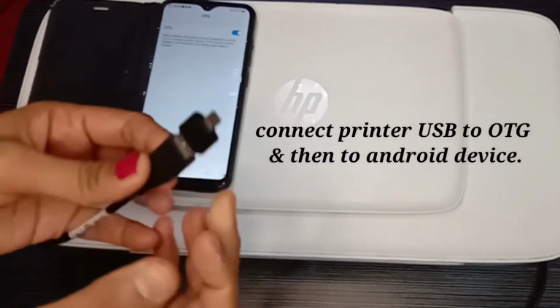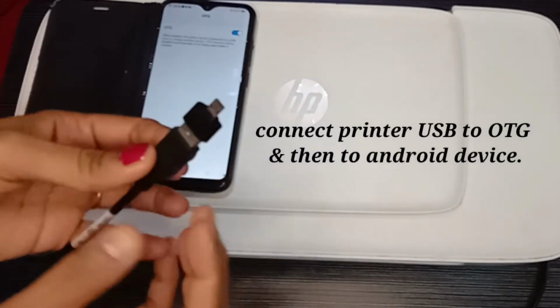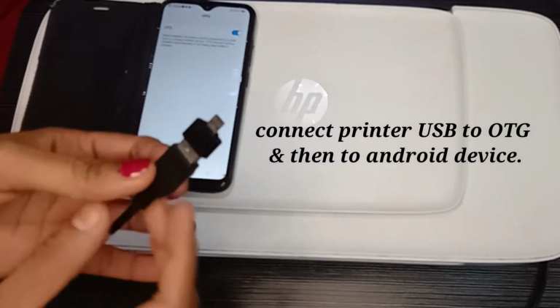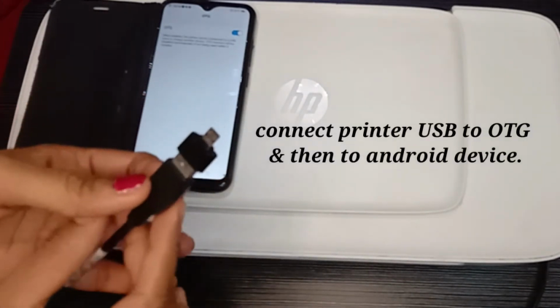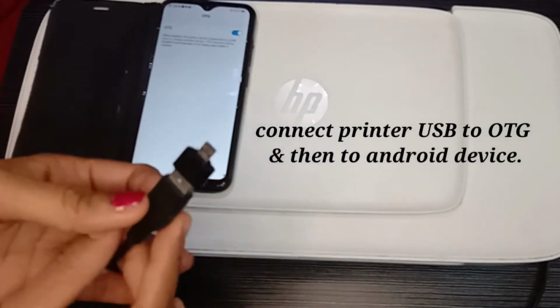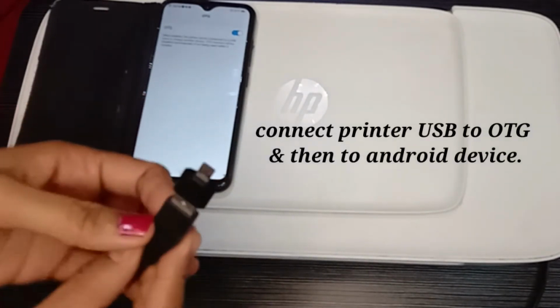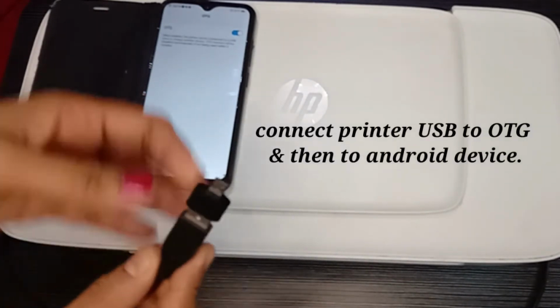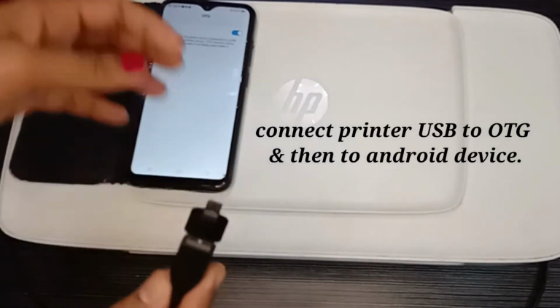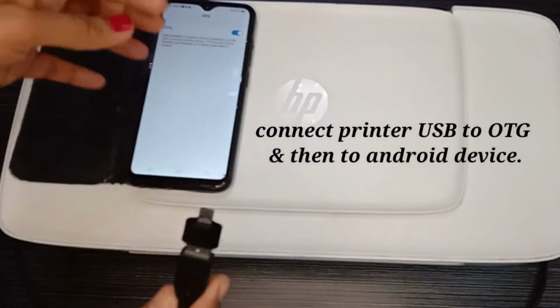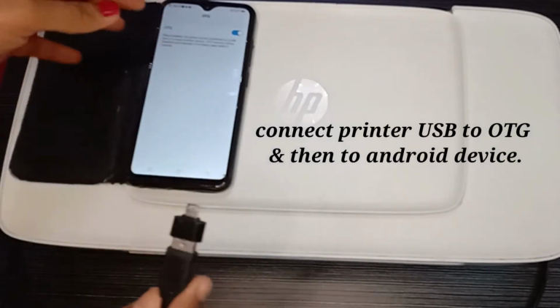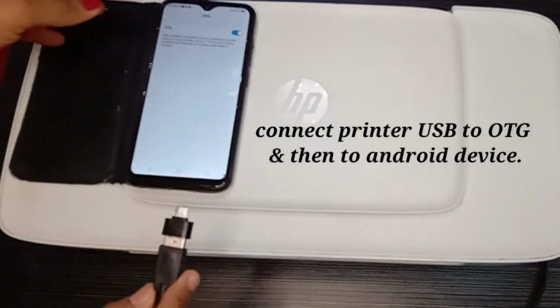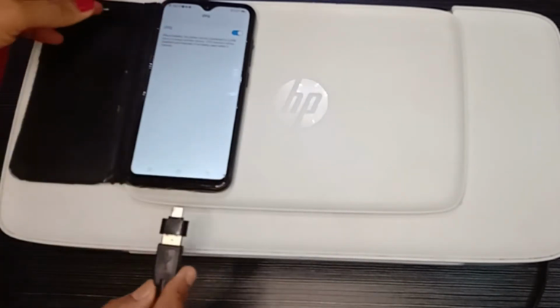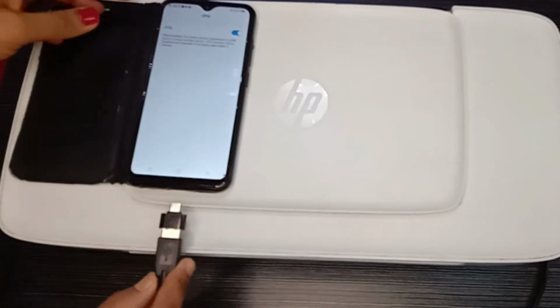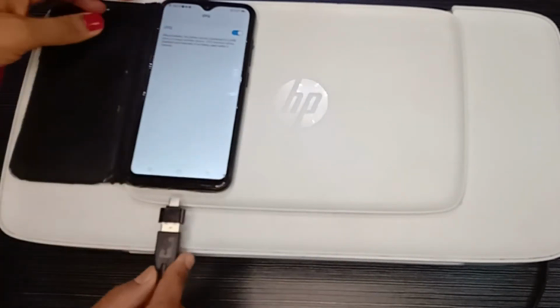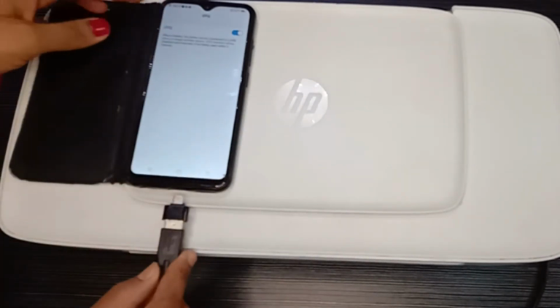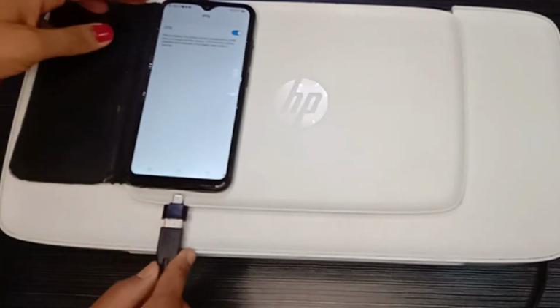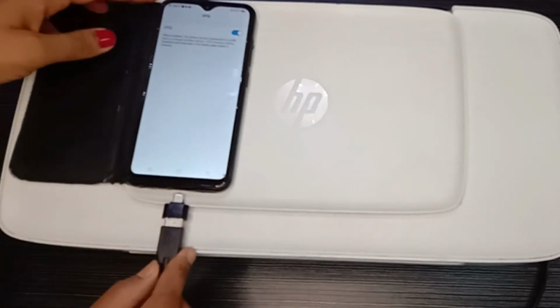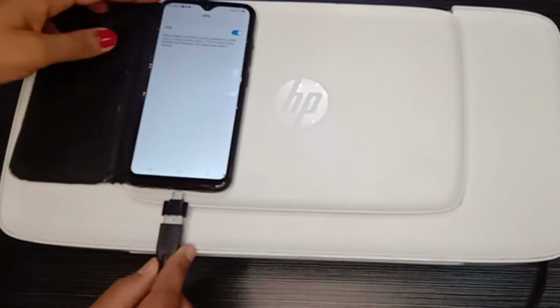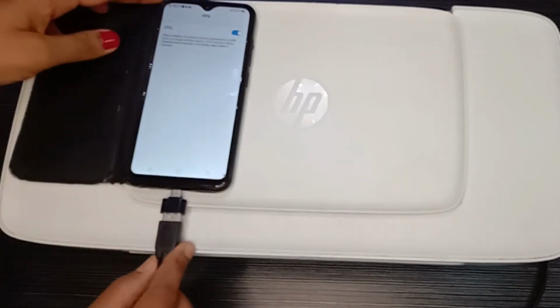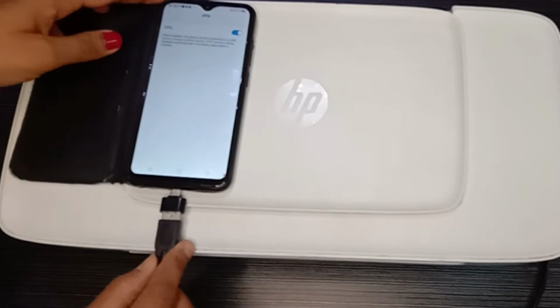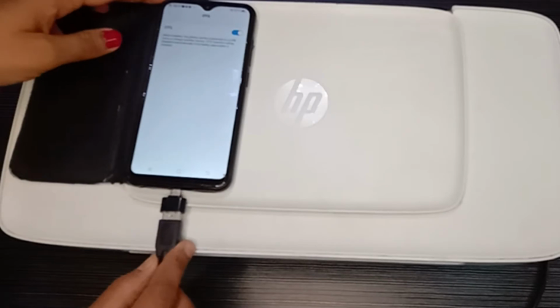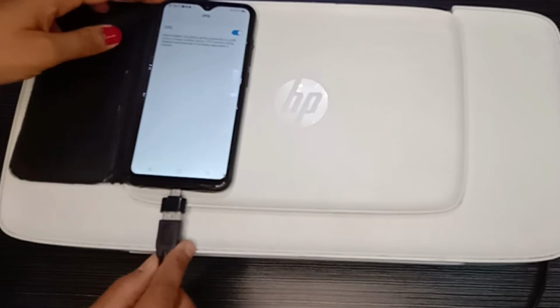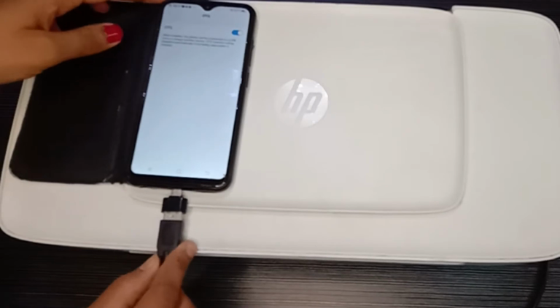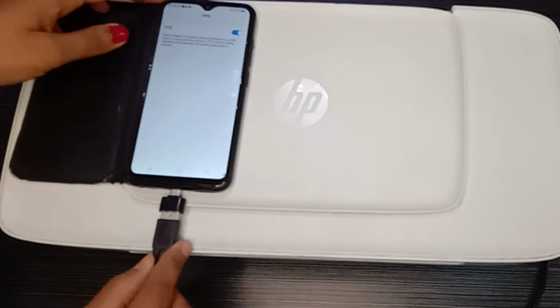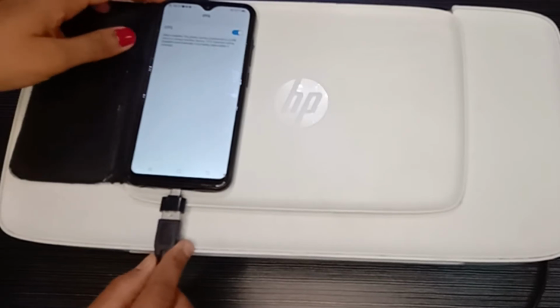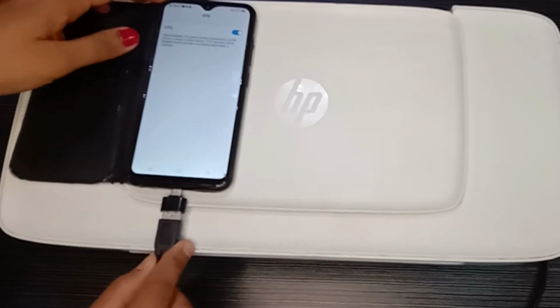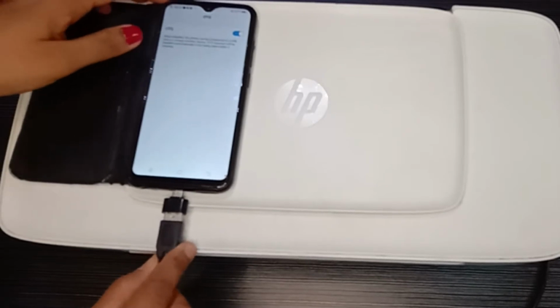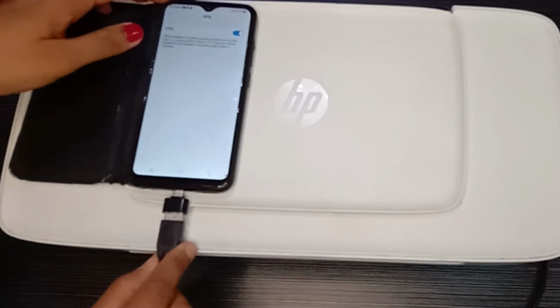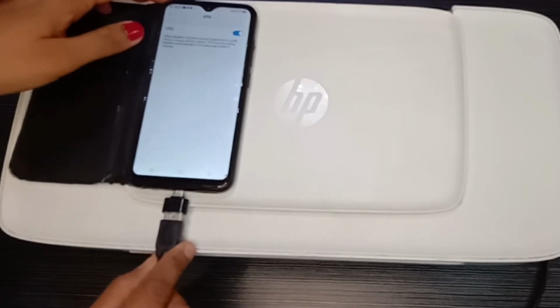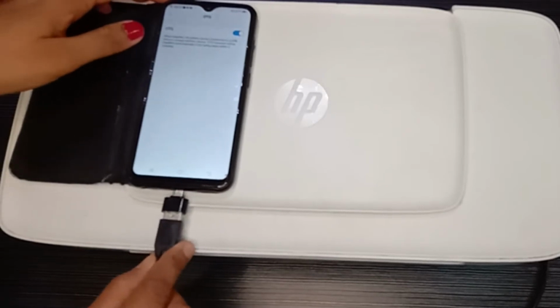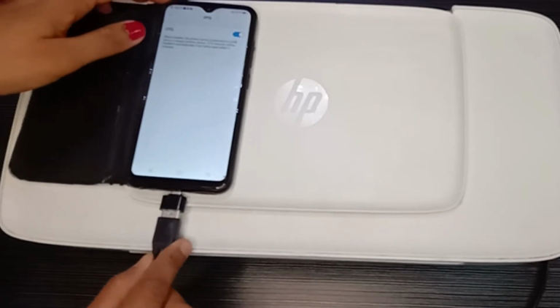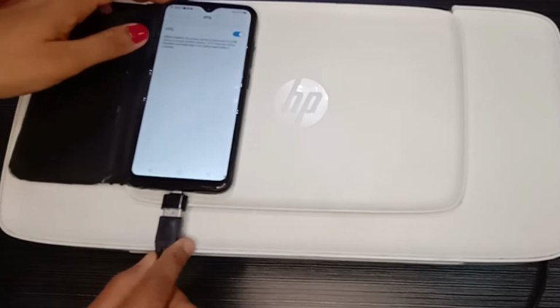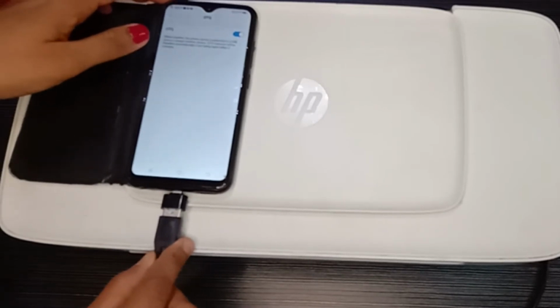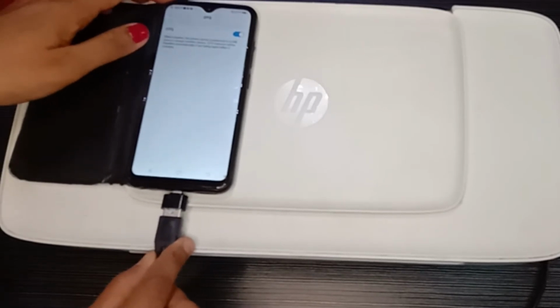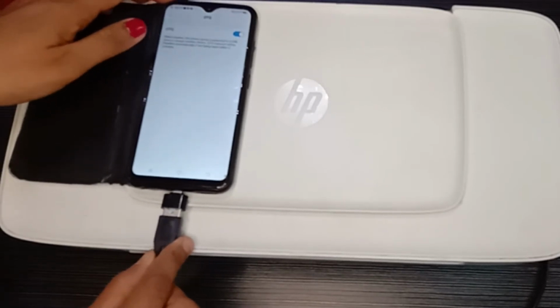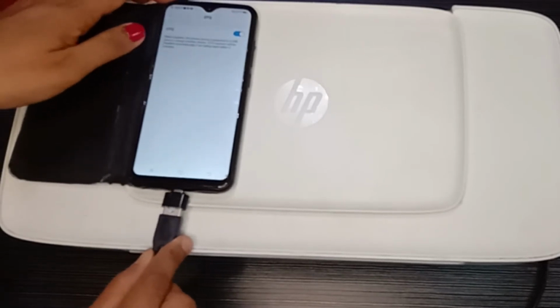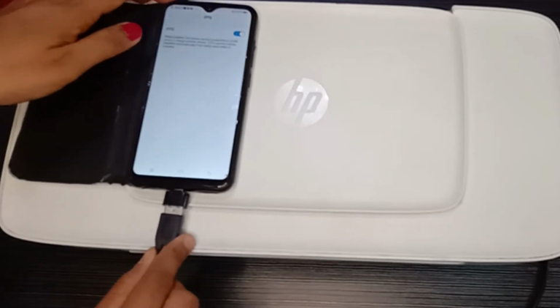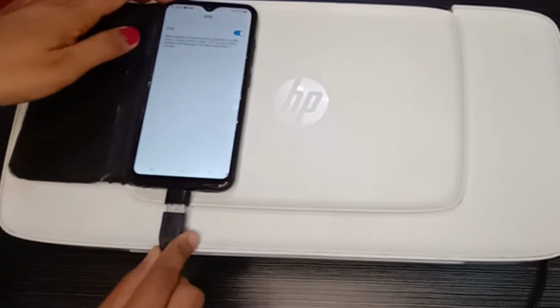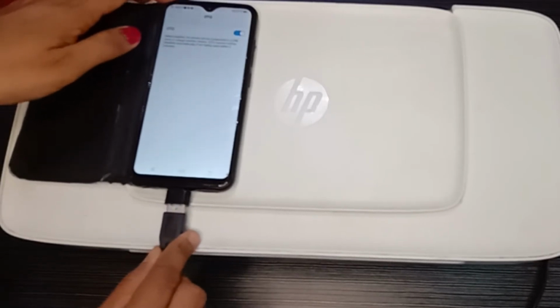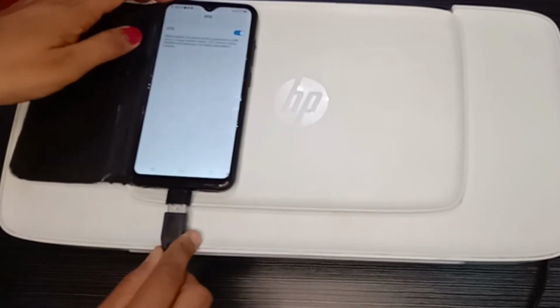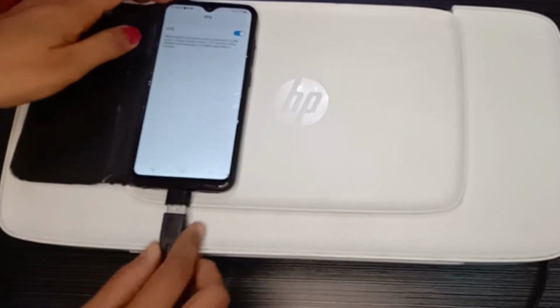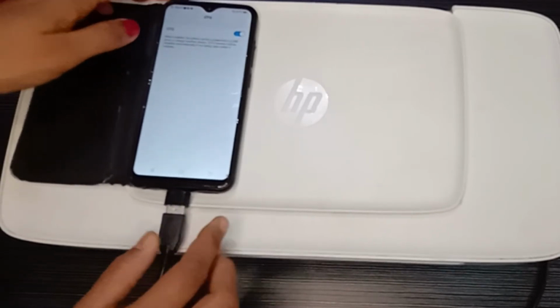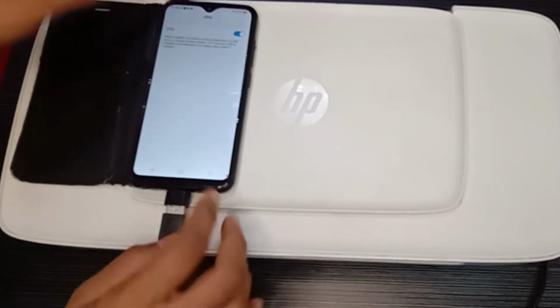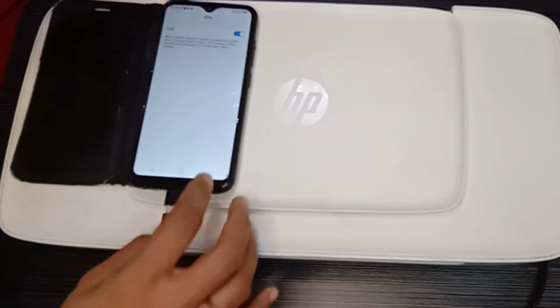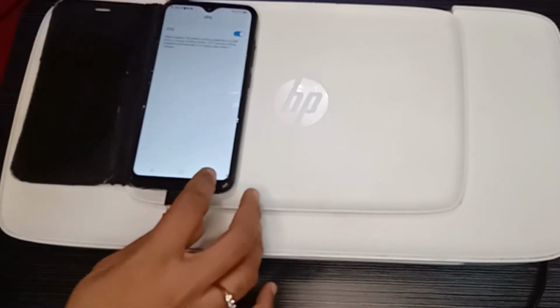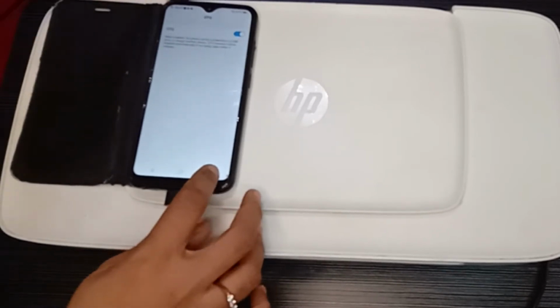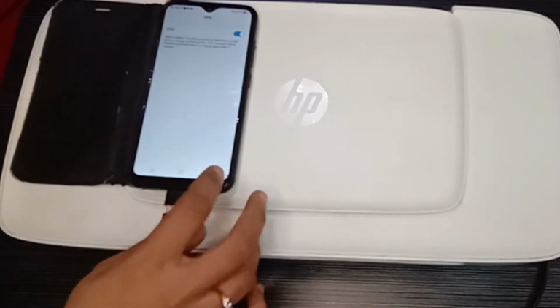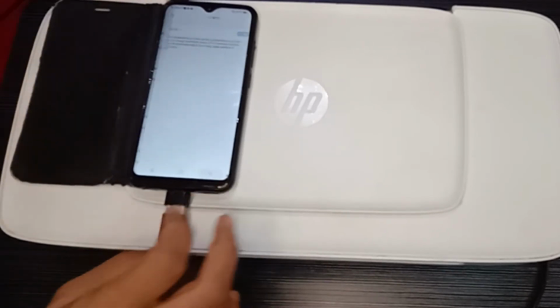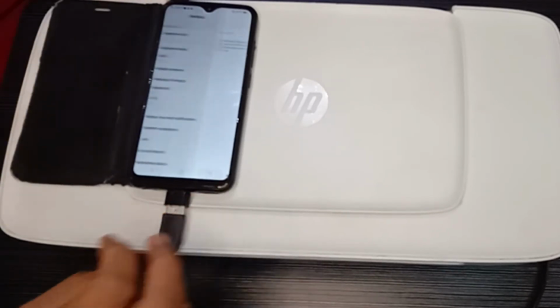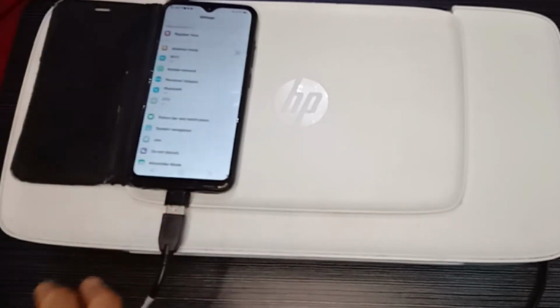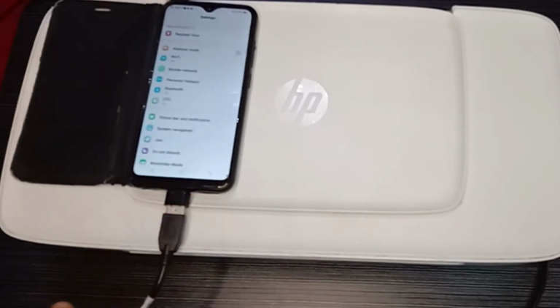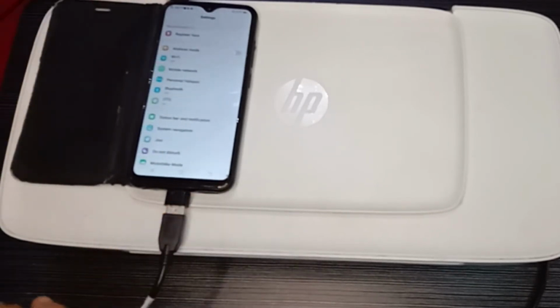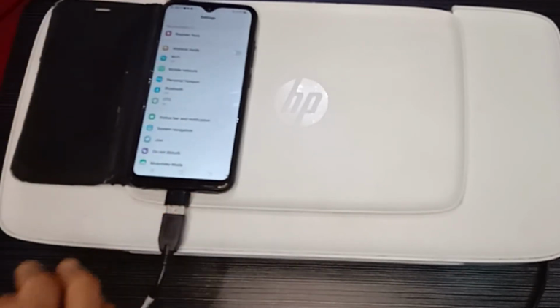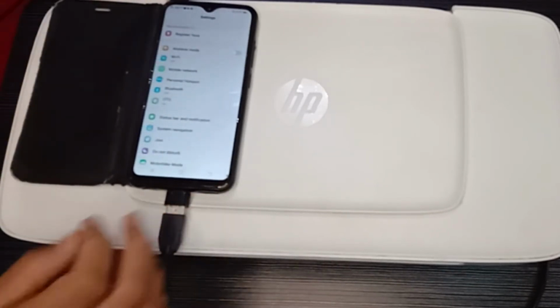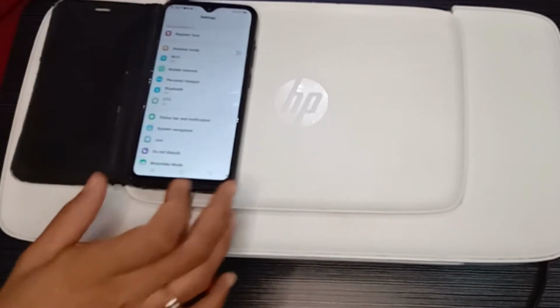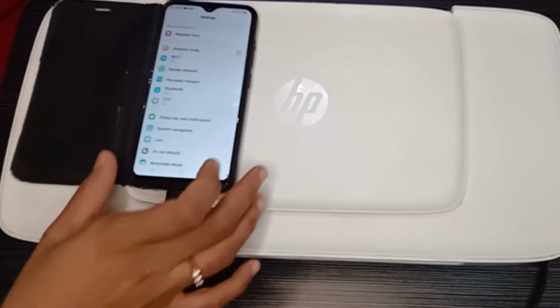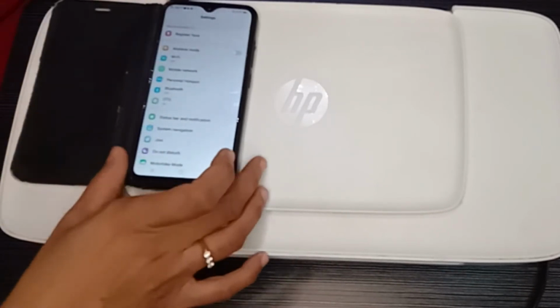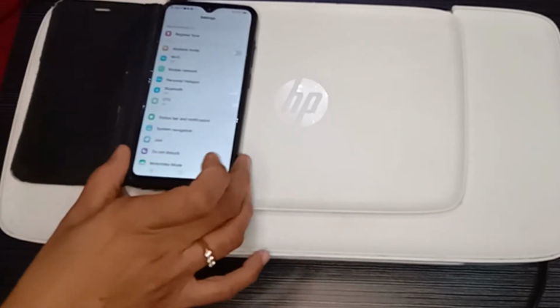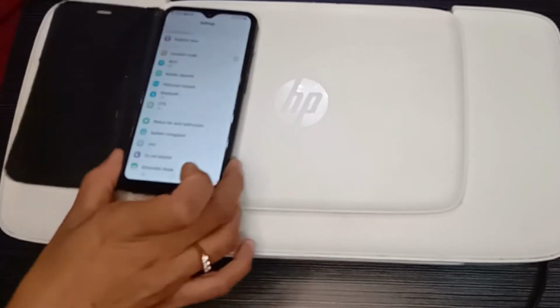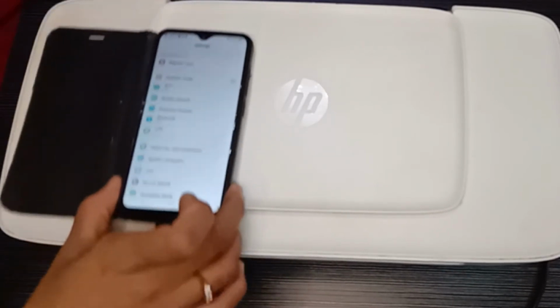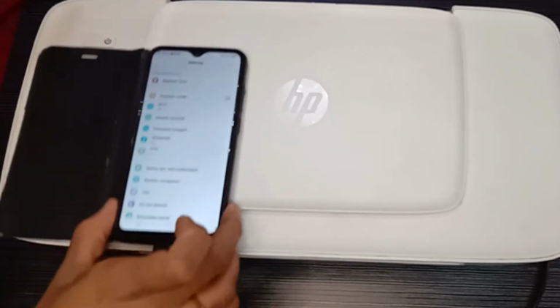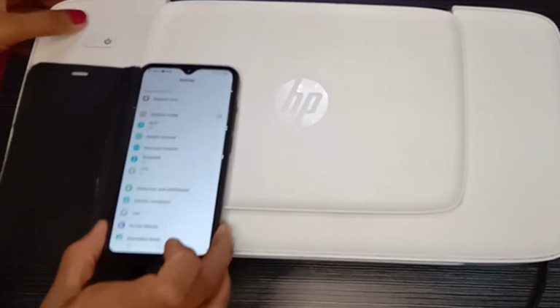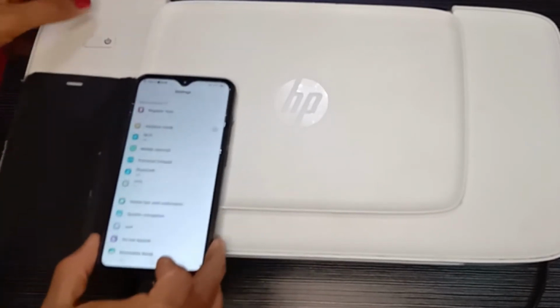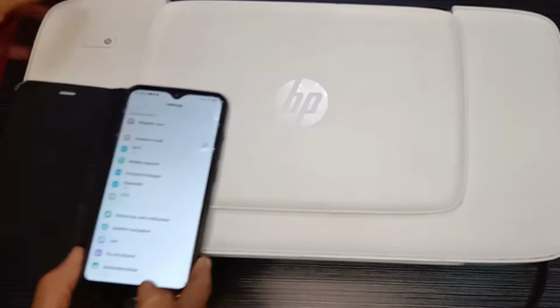Connect the OTG to the mobile, then turn on the printer.